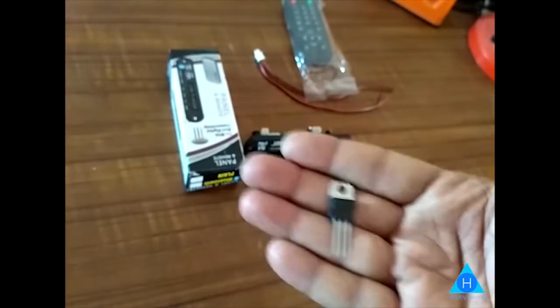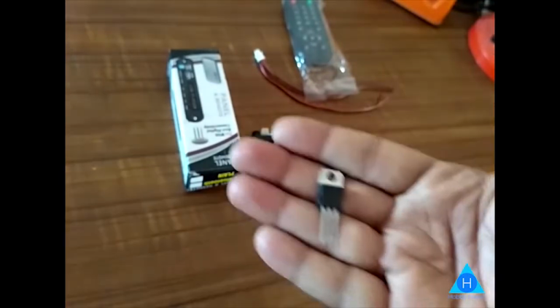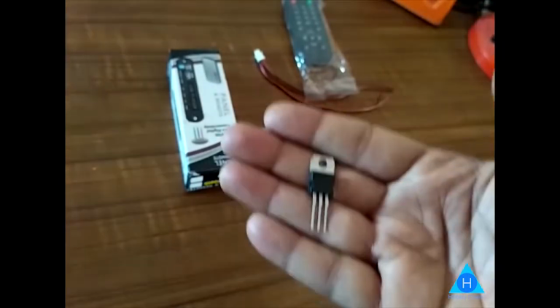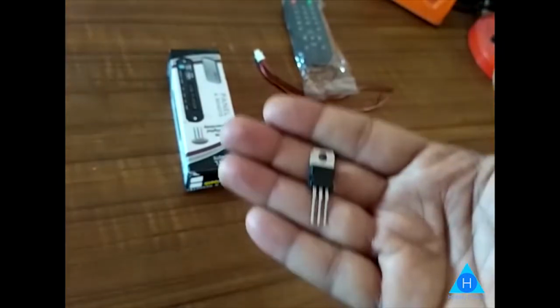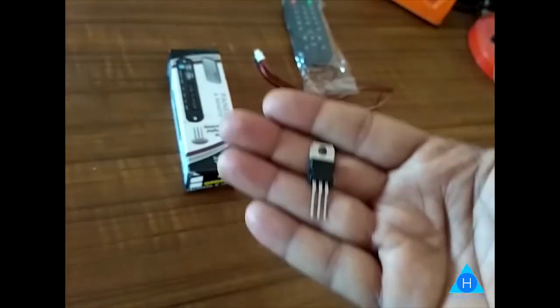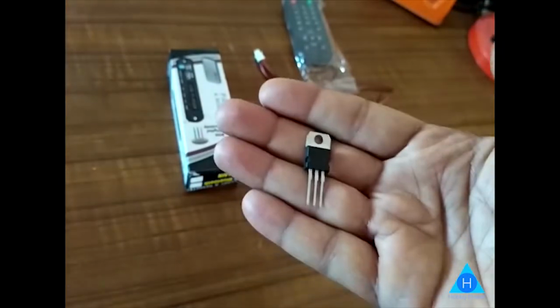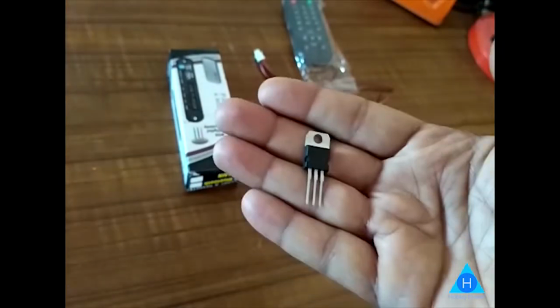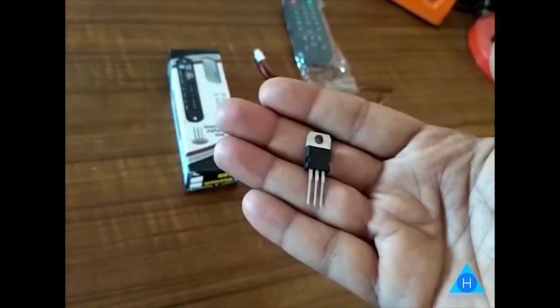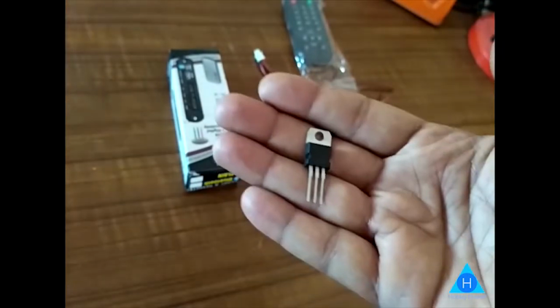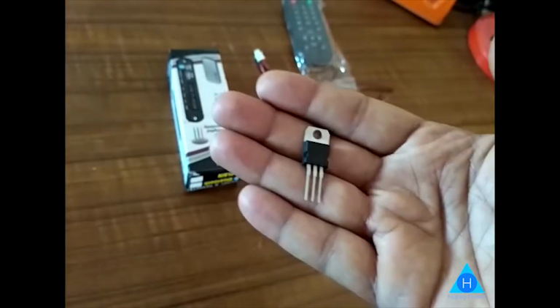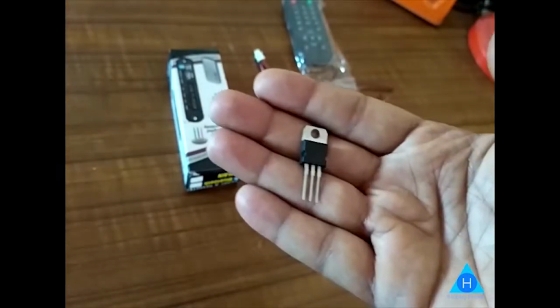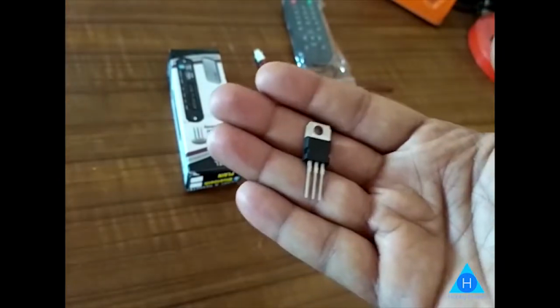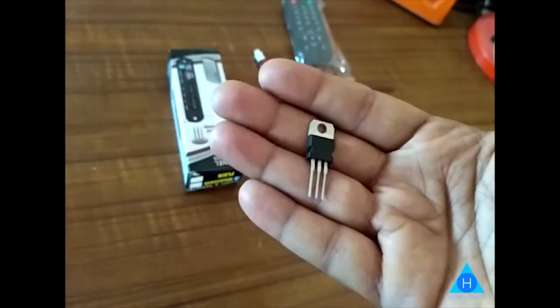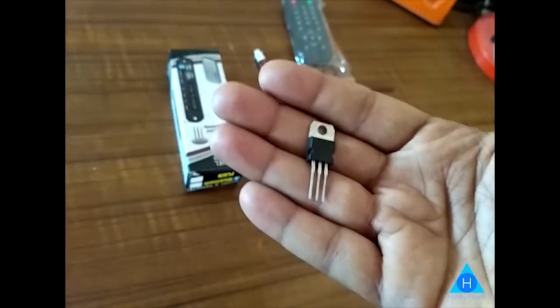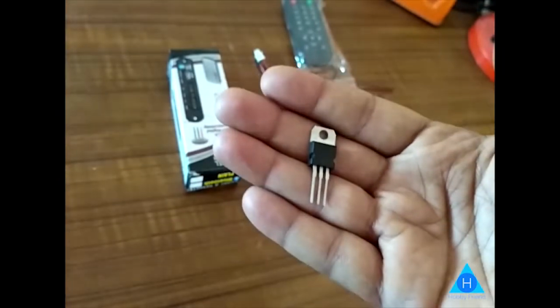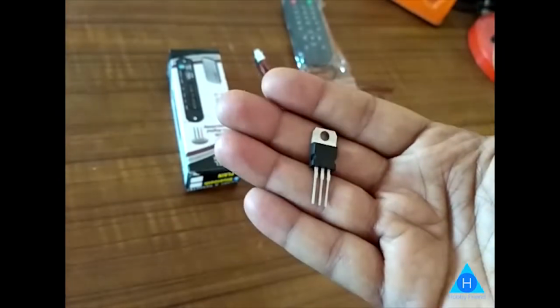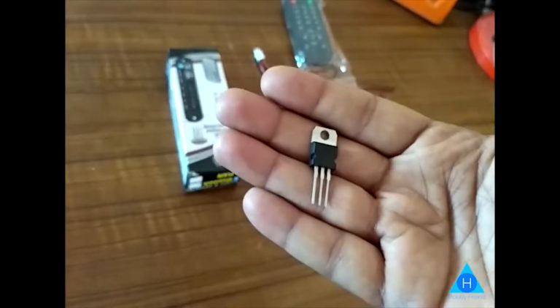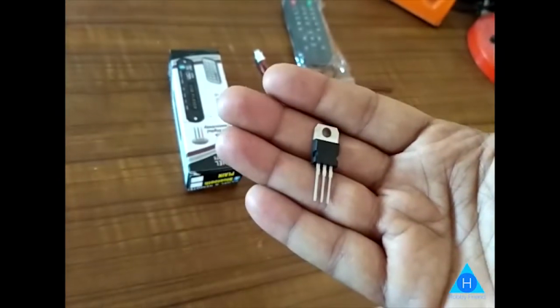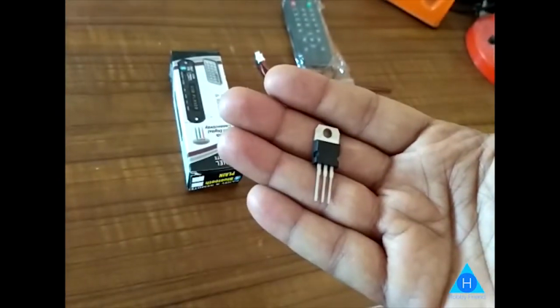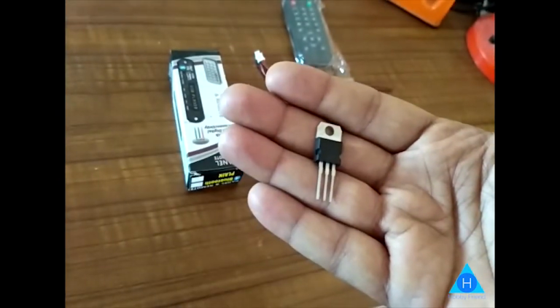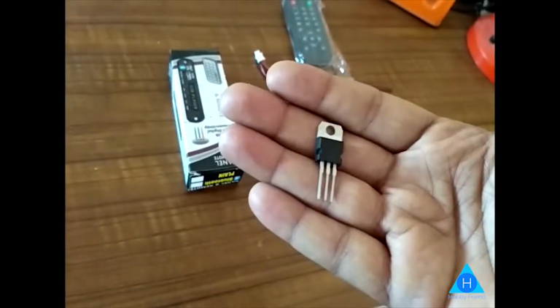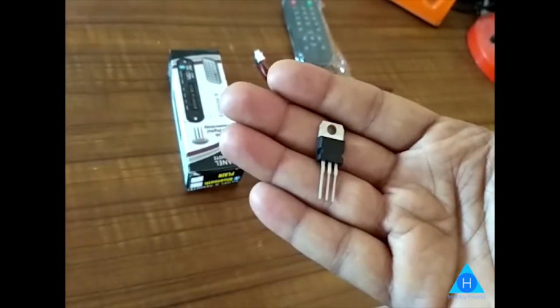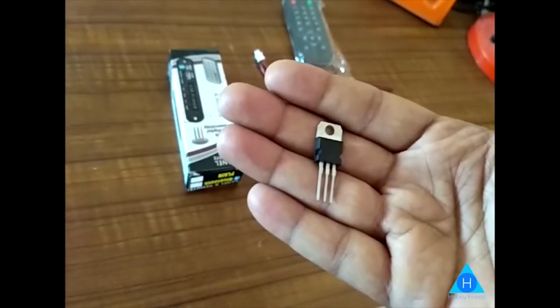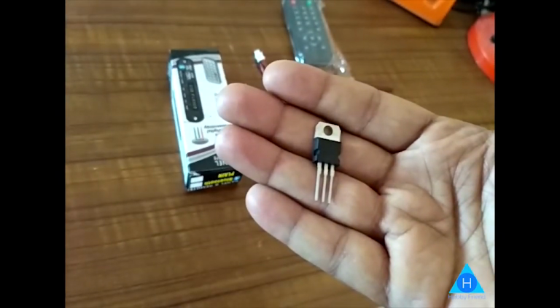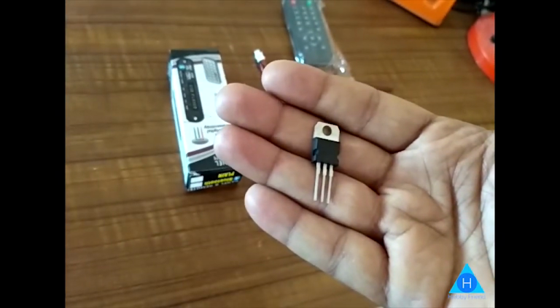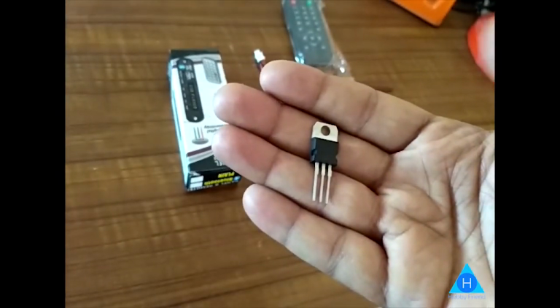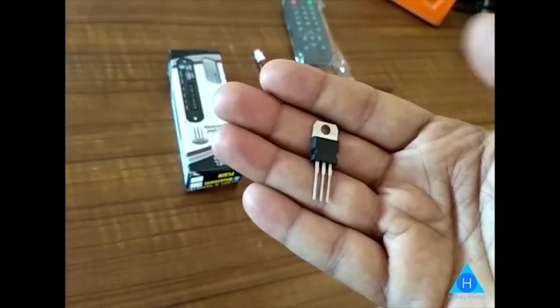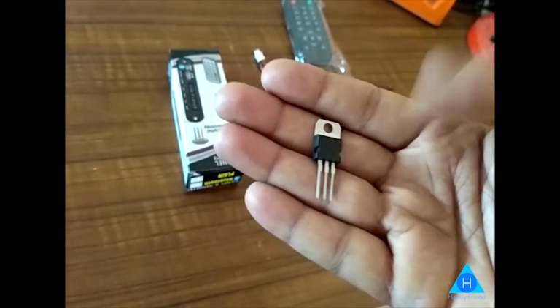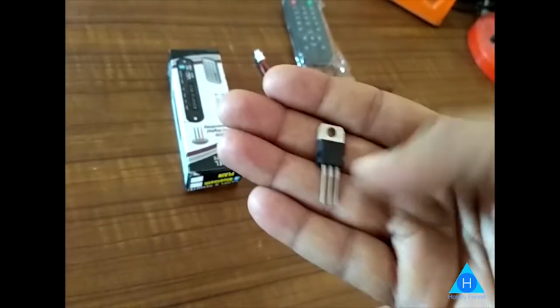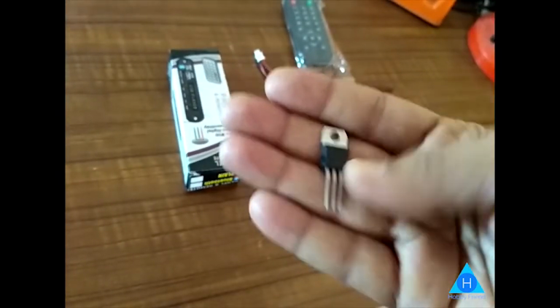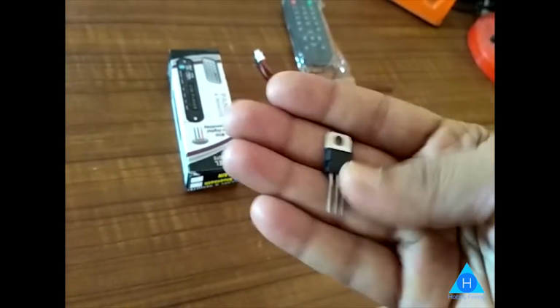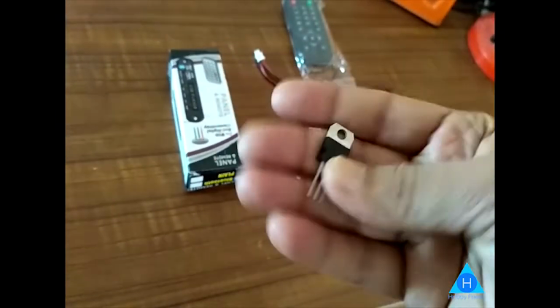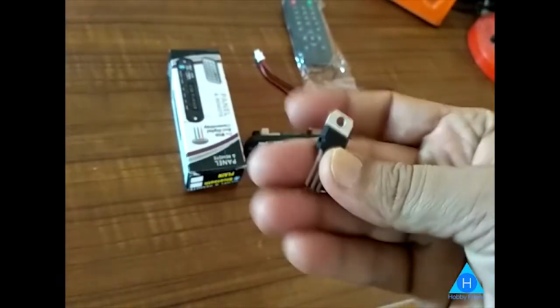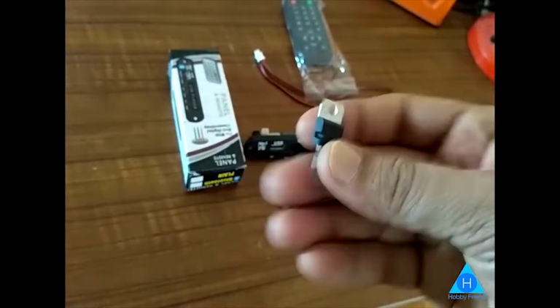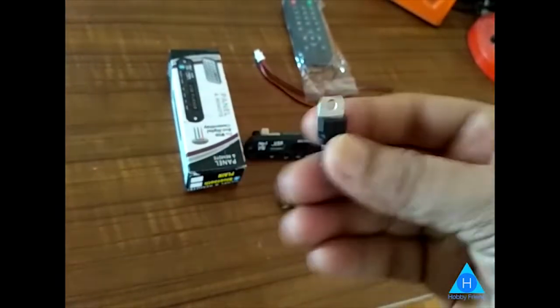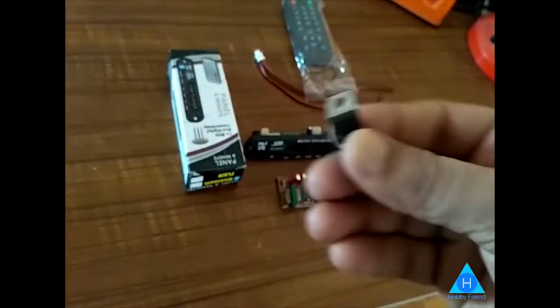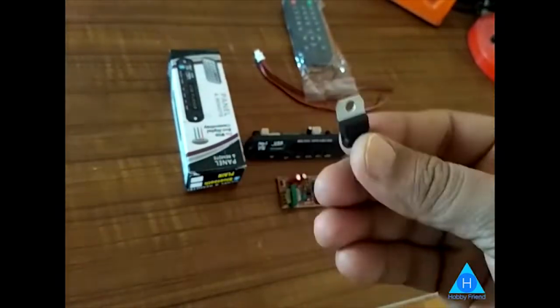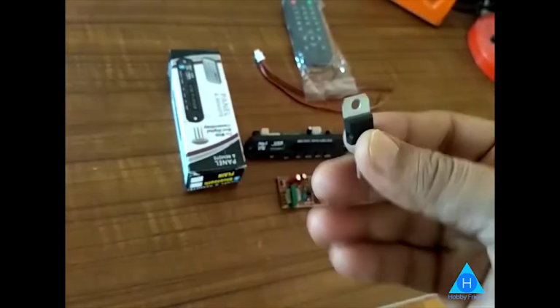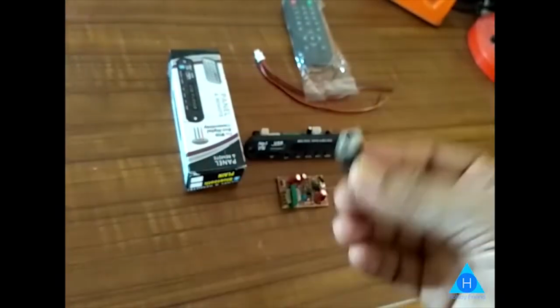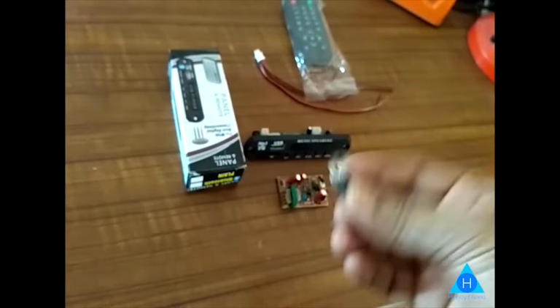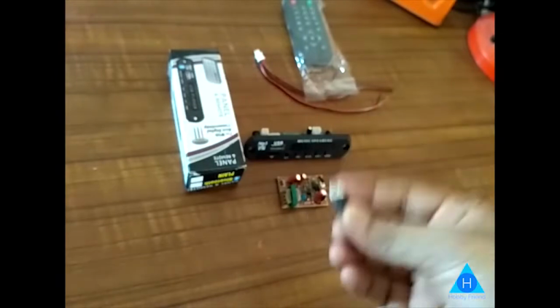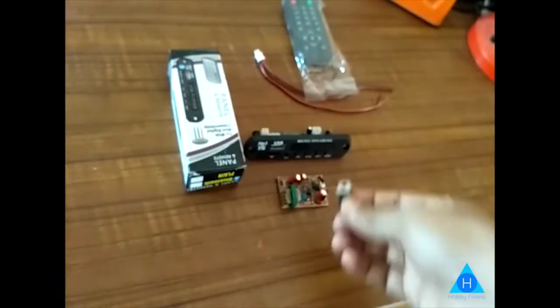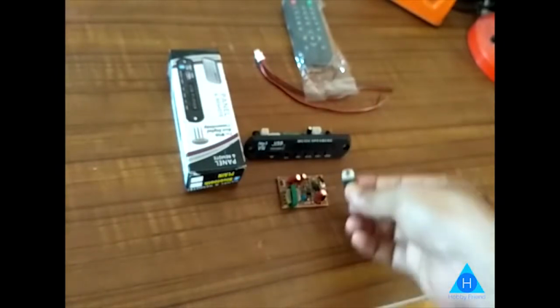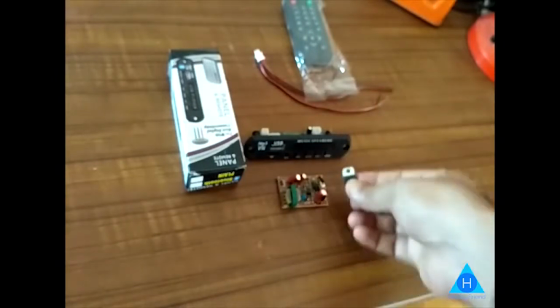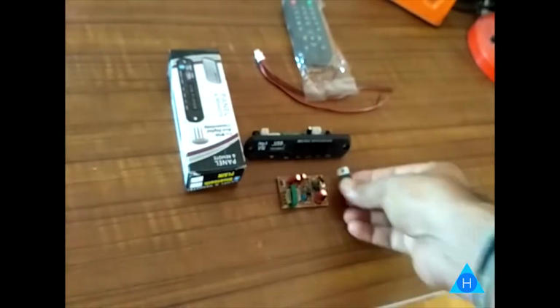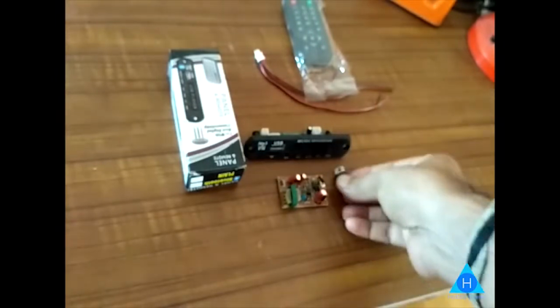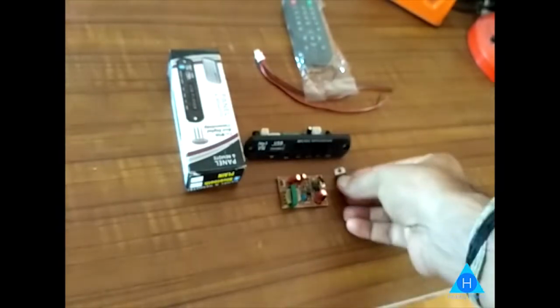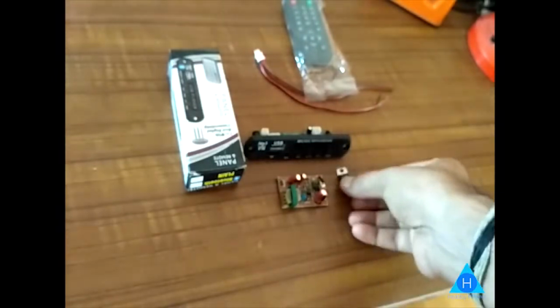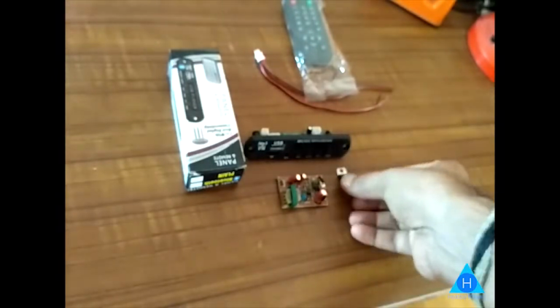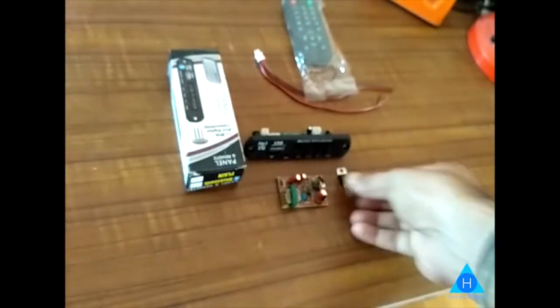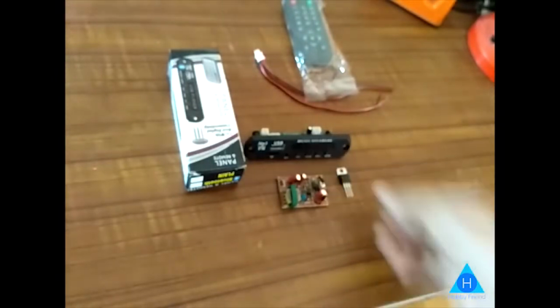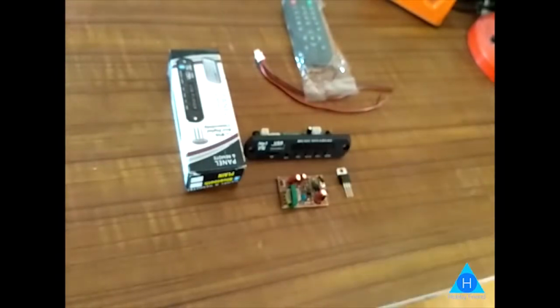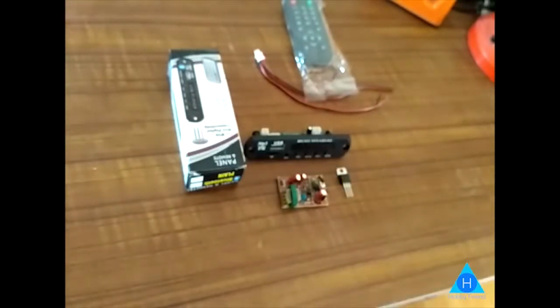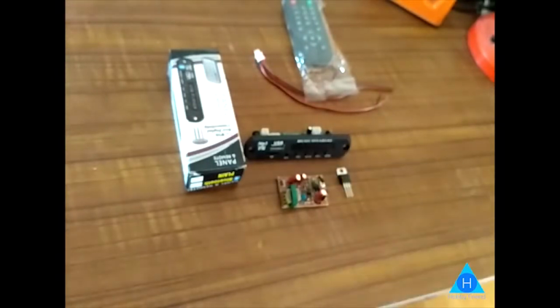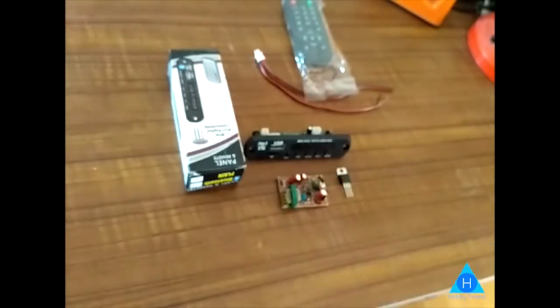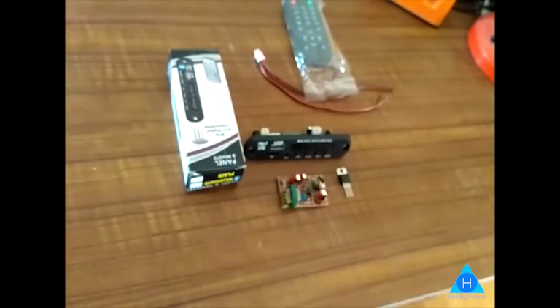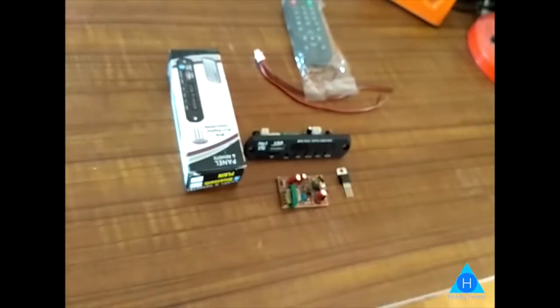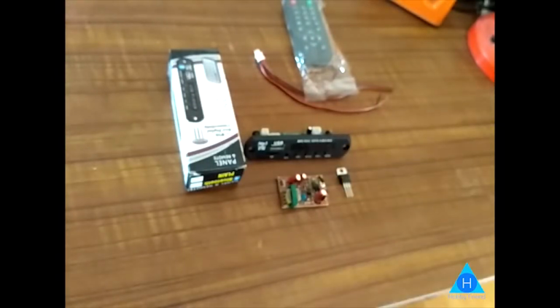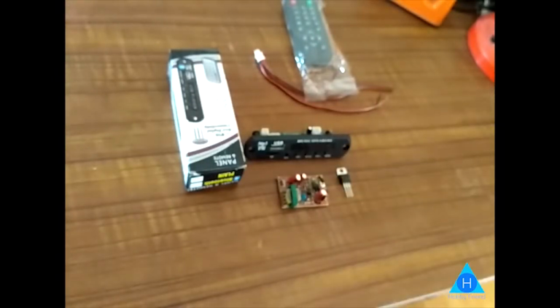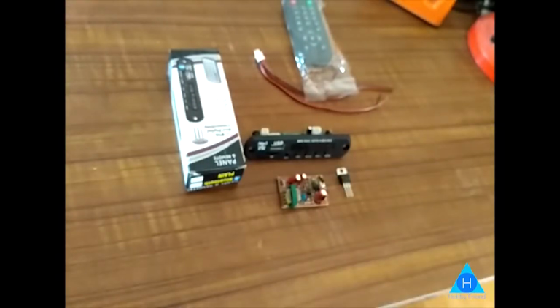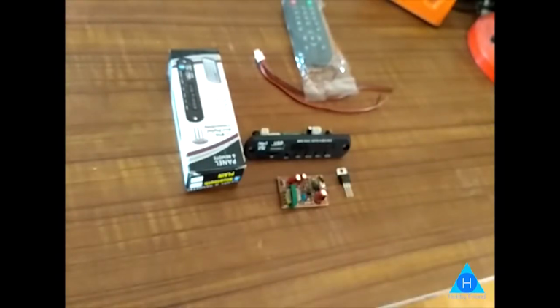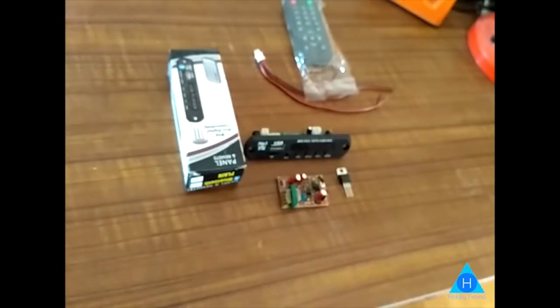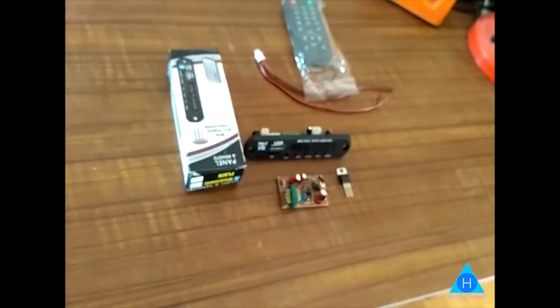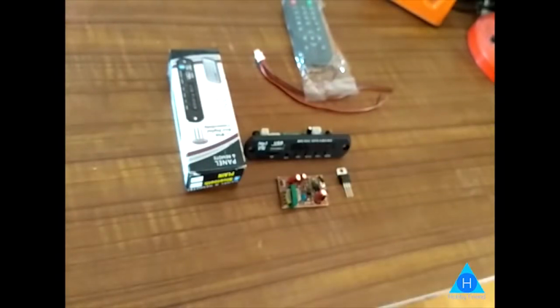DC is a linear voltage converter. It's a 5V USB power supply. You can use this power supply.